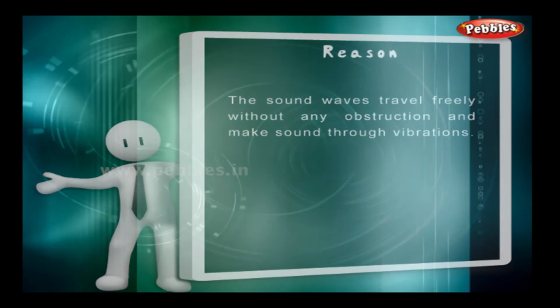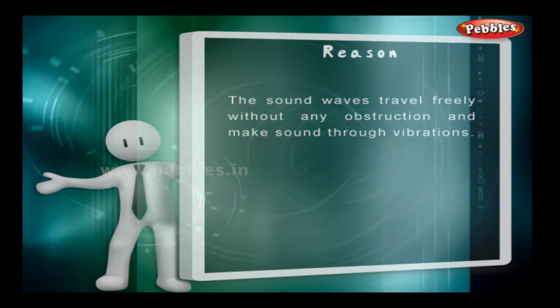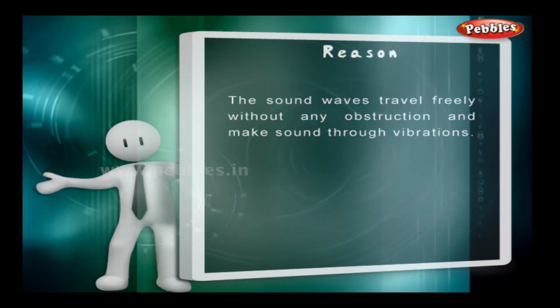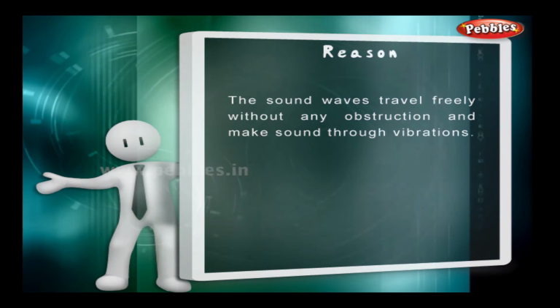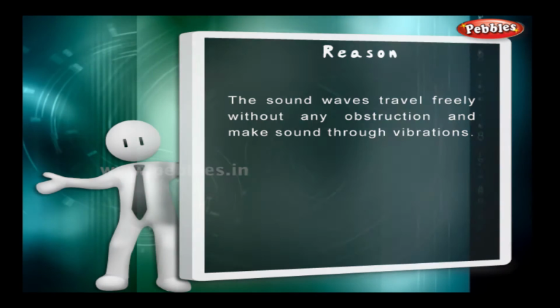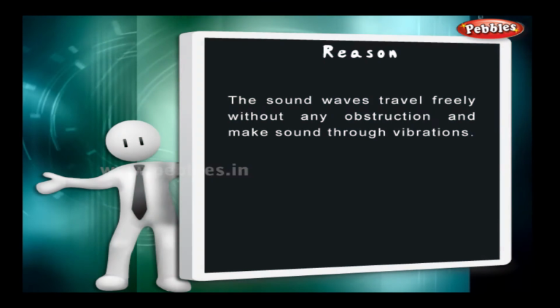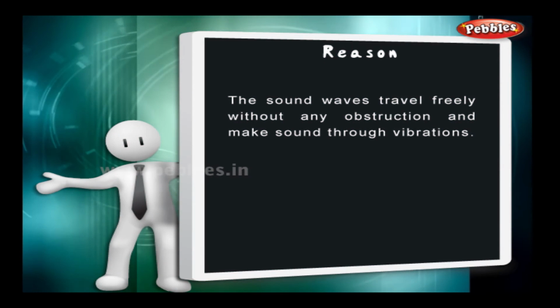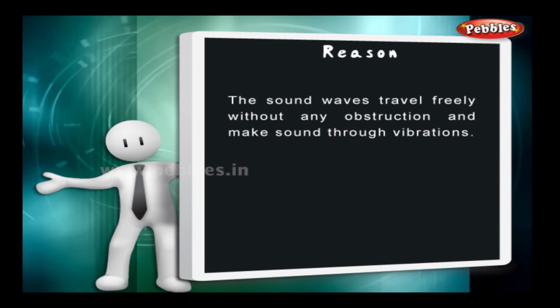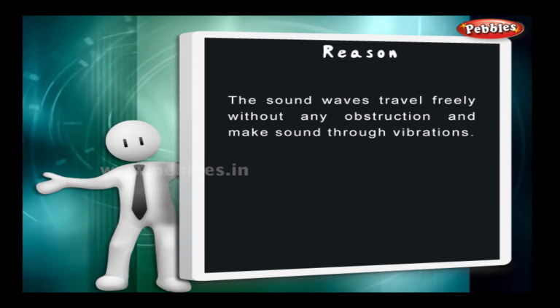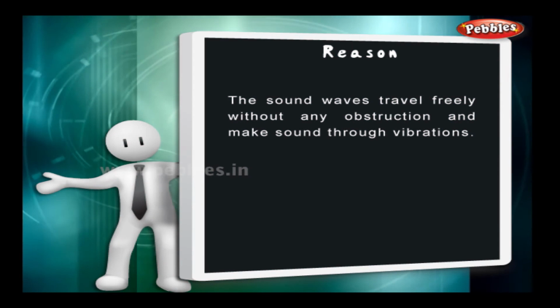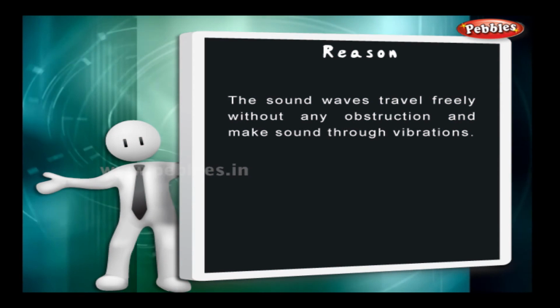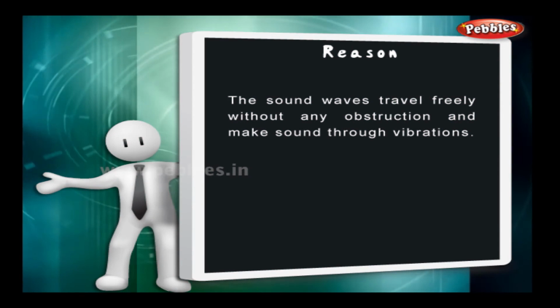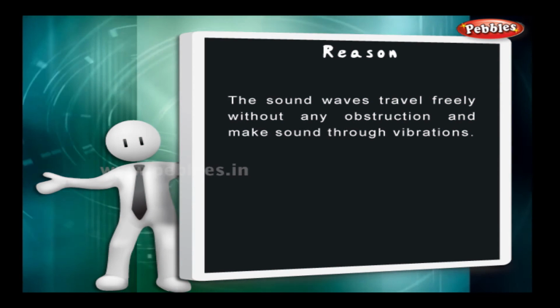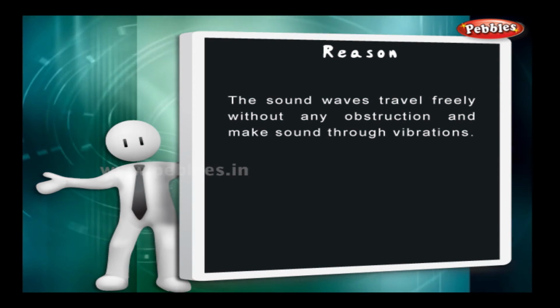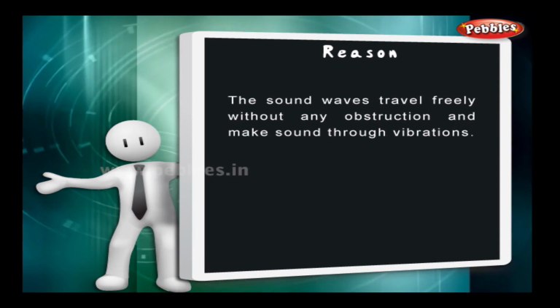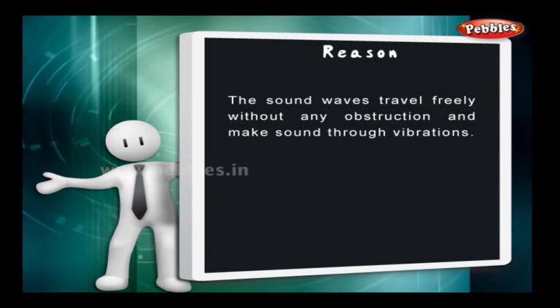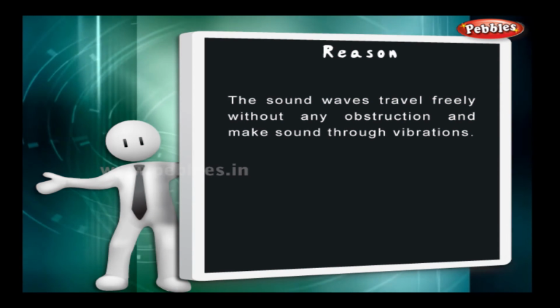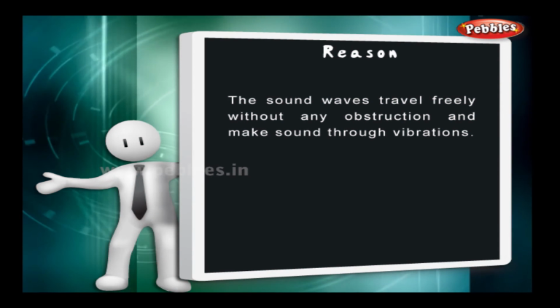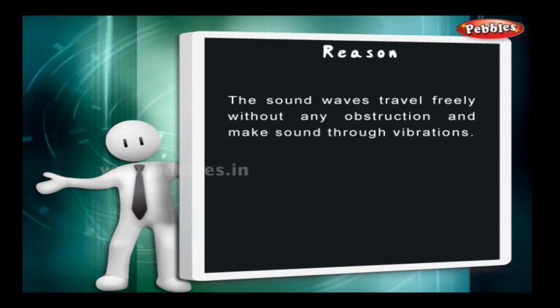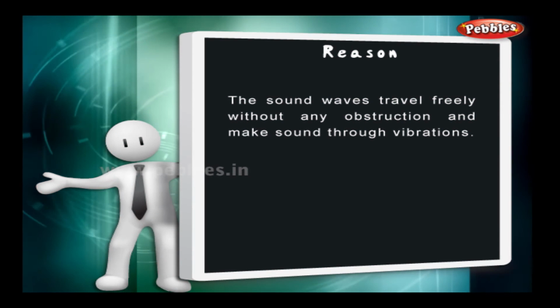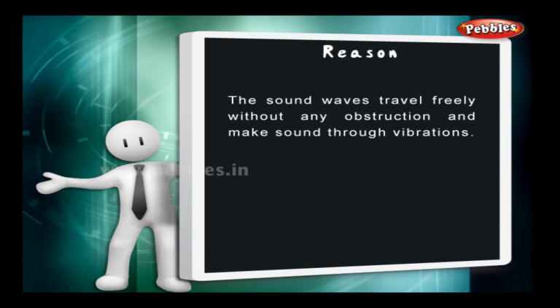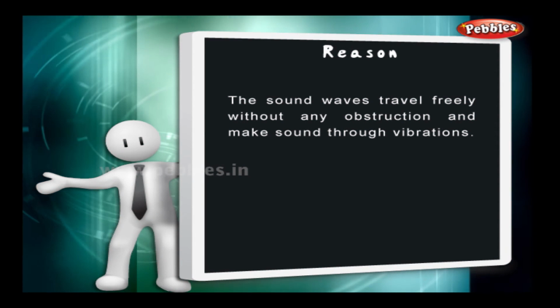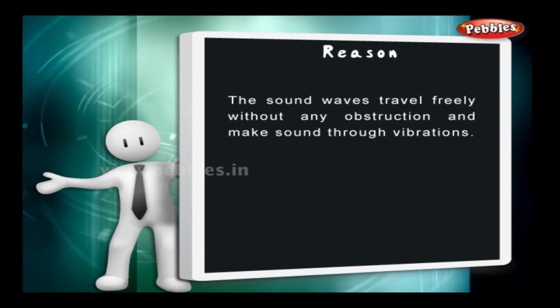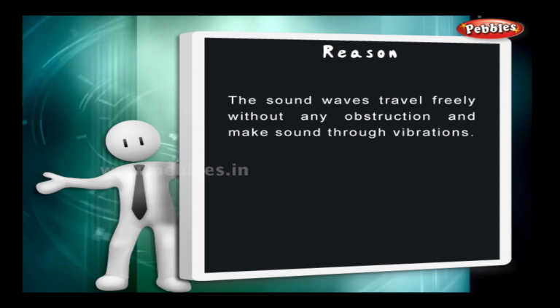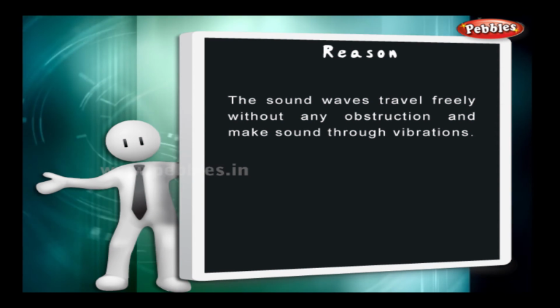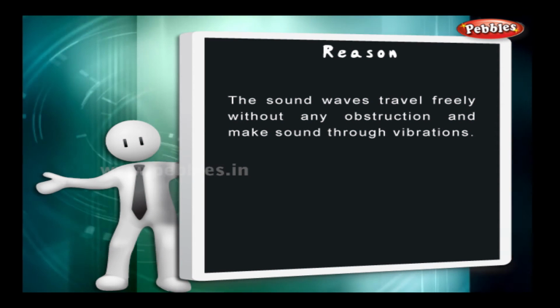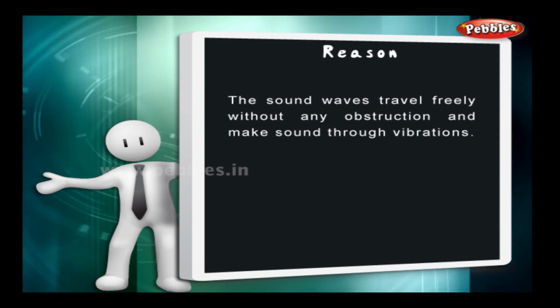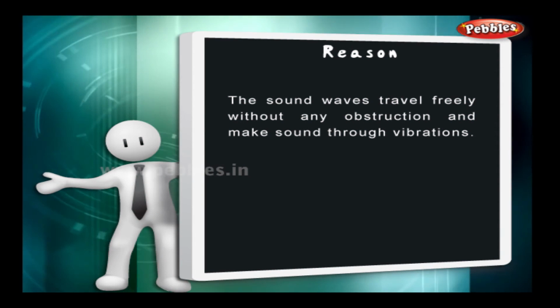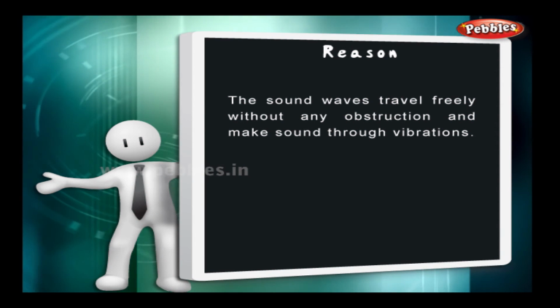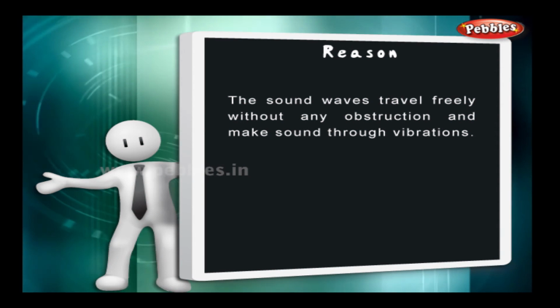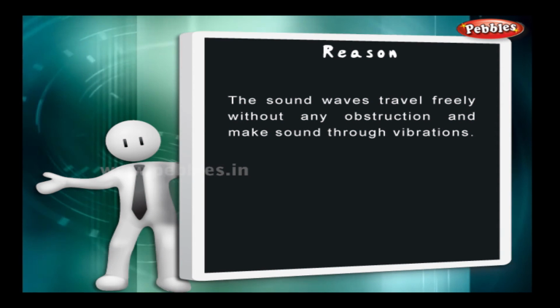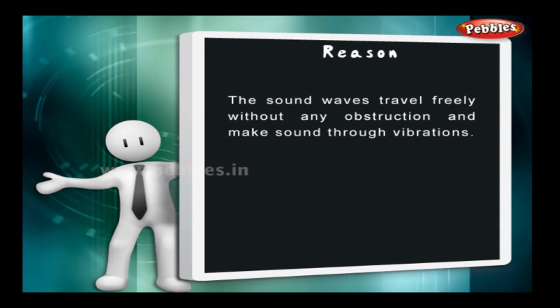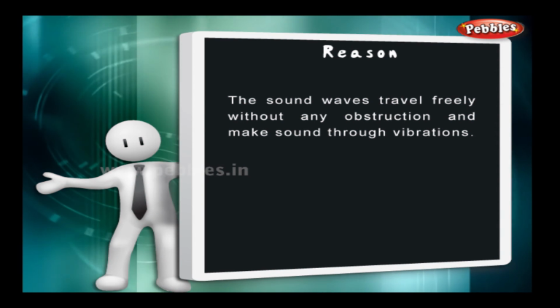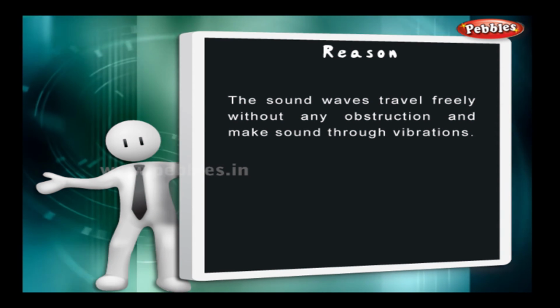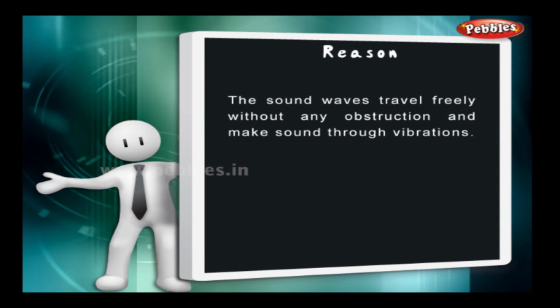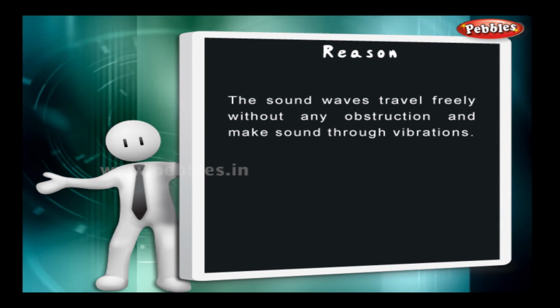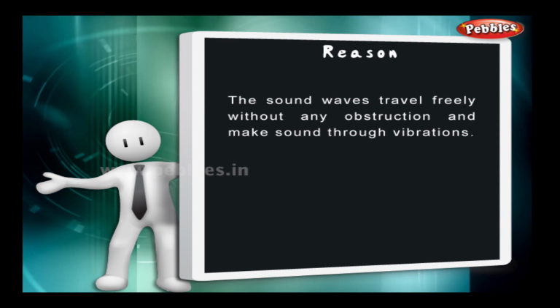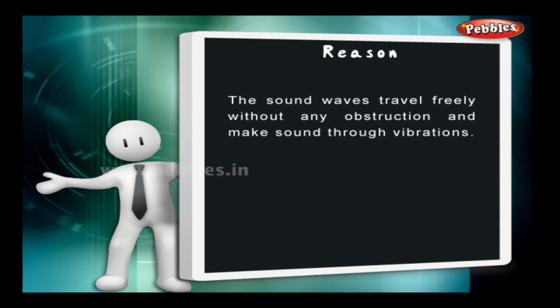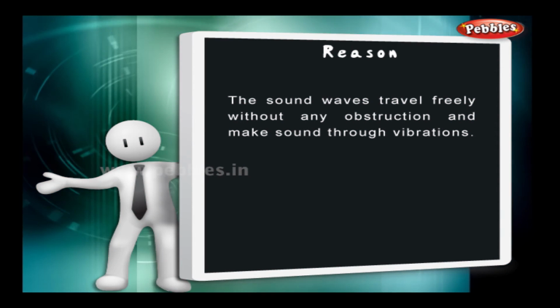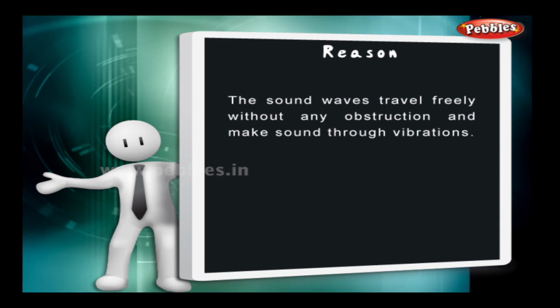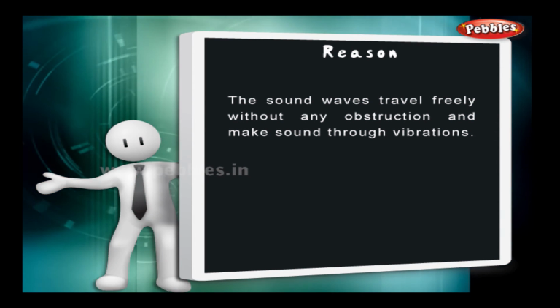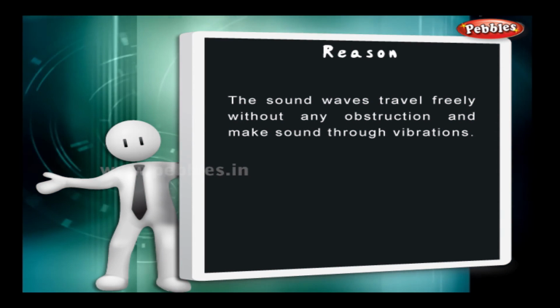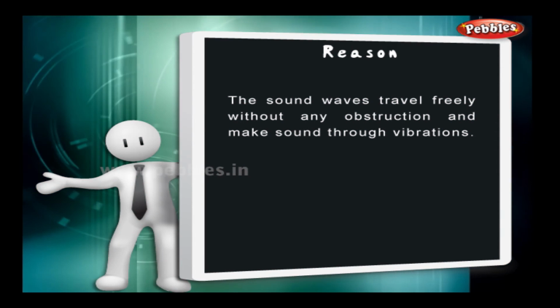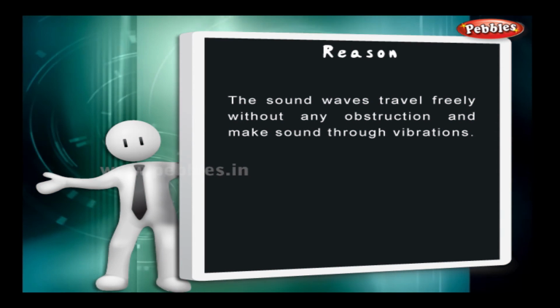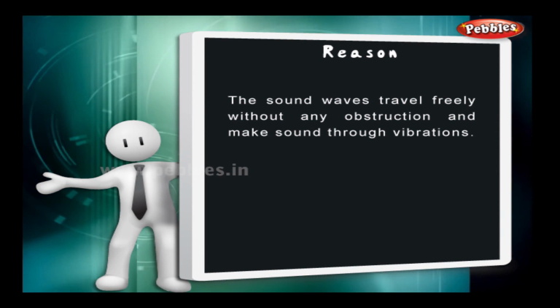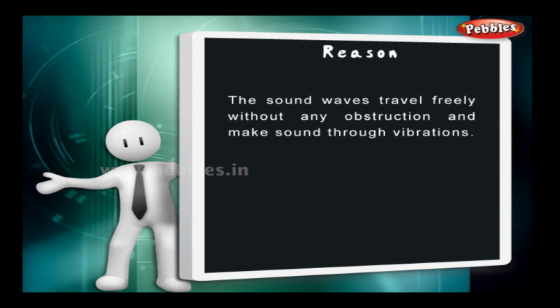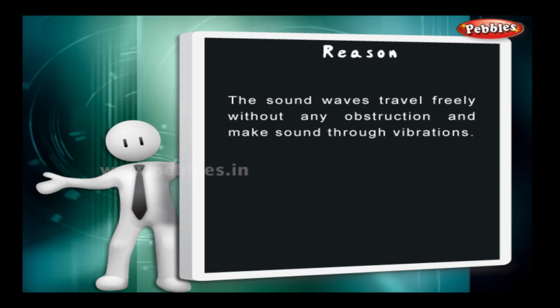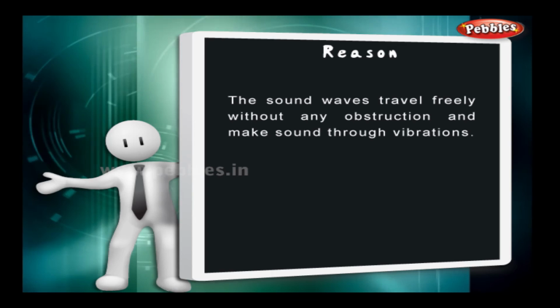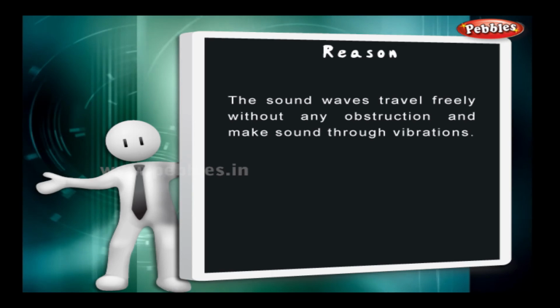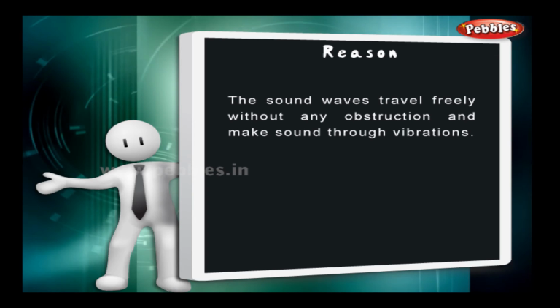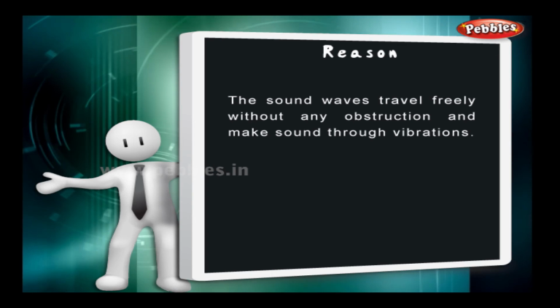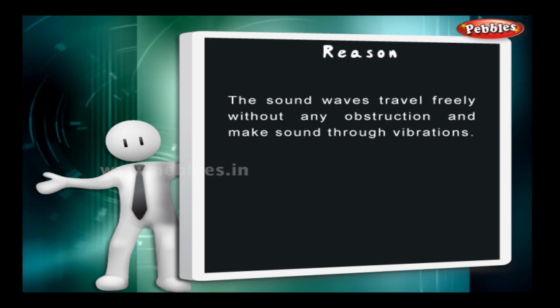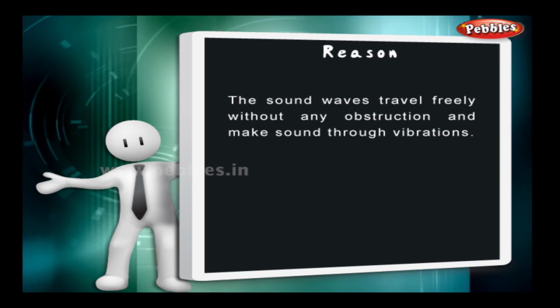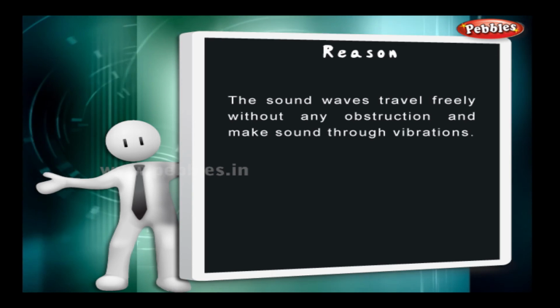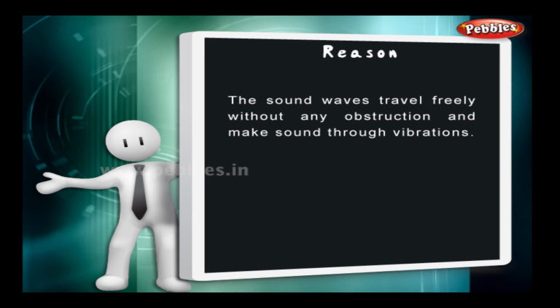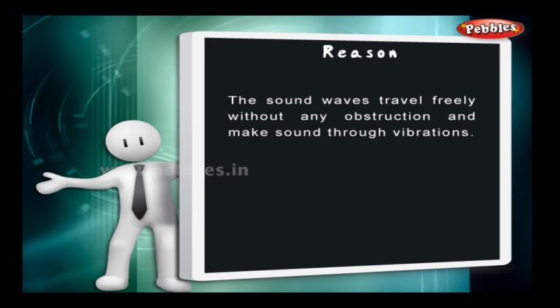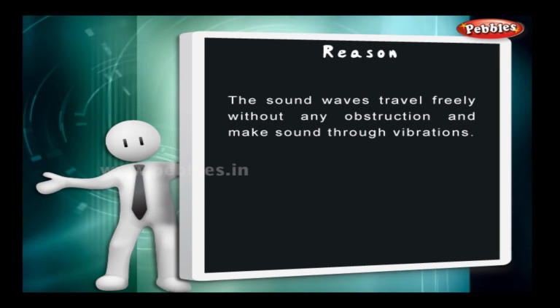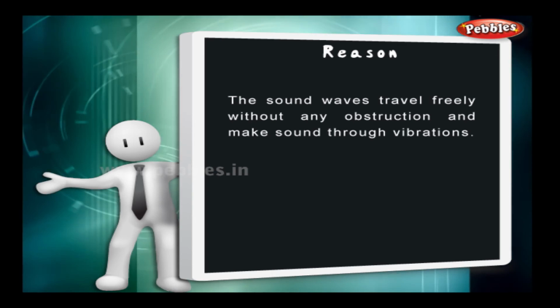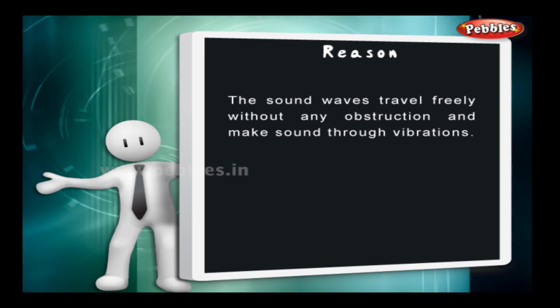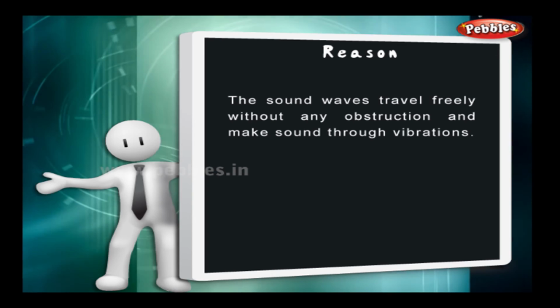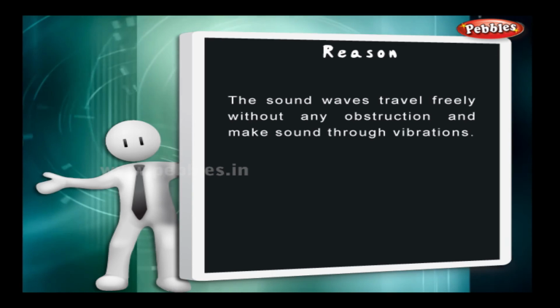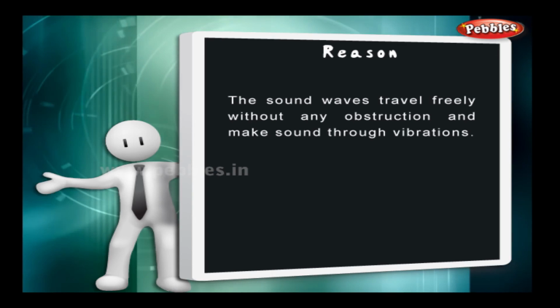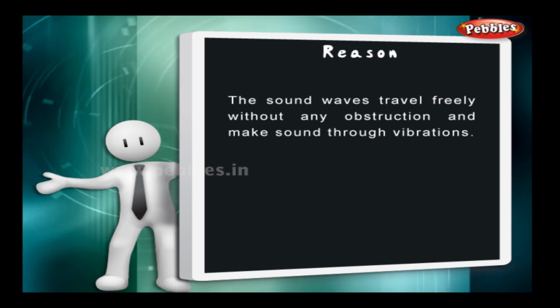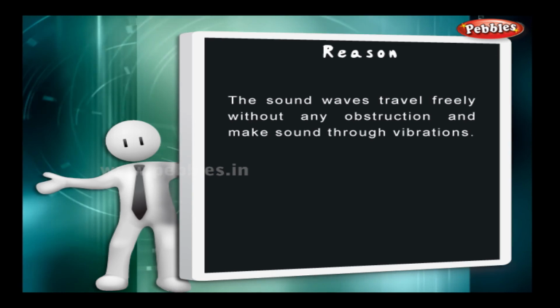The sound waves travel freely without any obstruction and make sound through vibrations. Thanks, everybody.